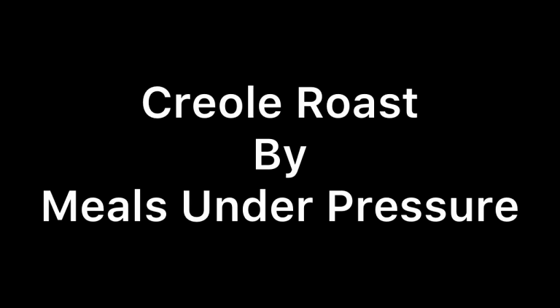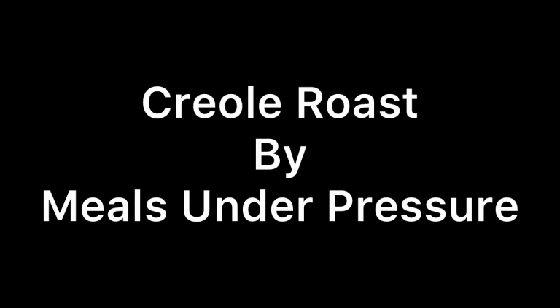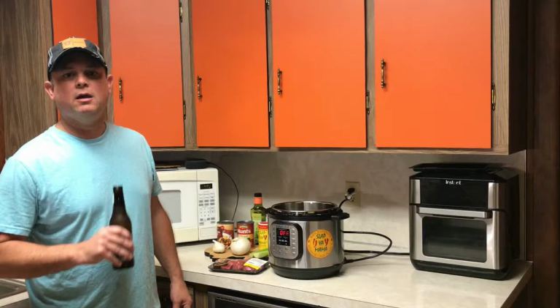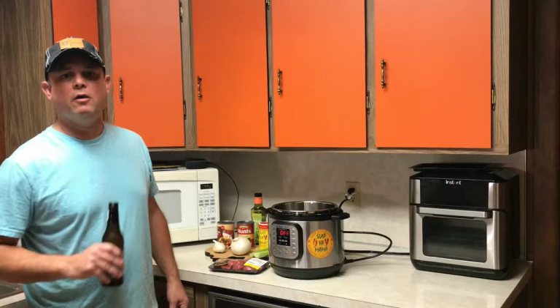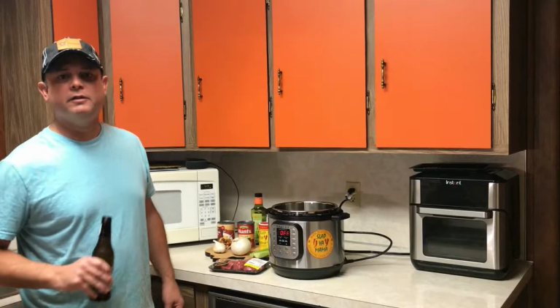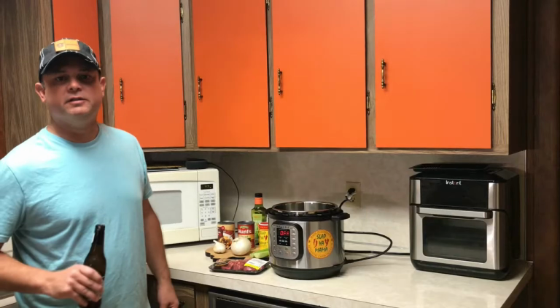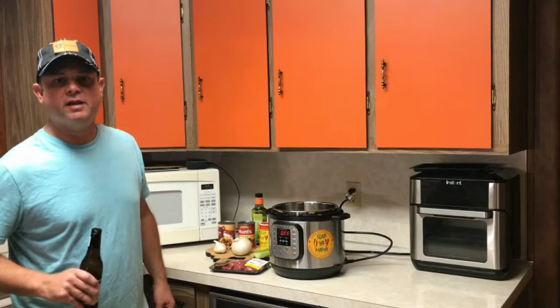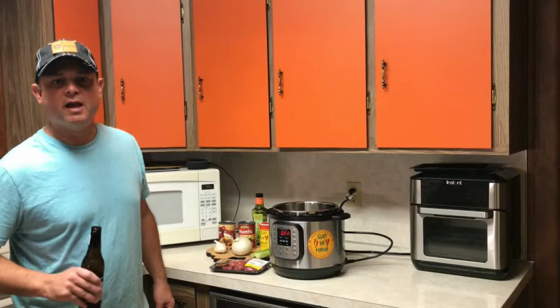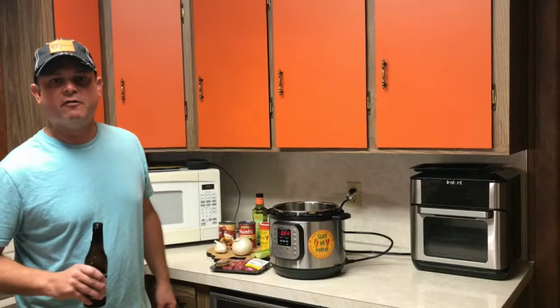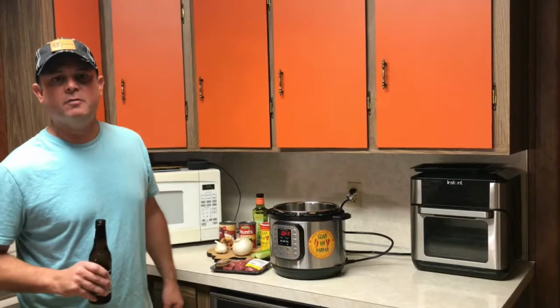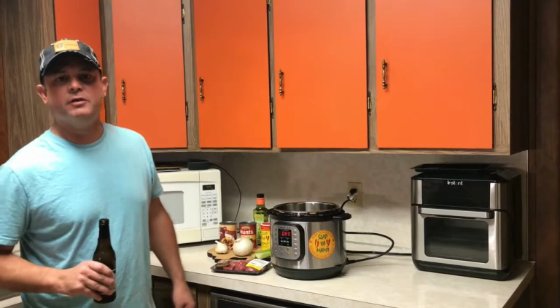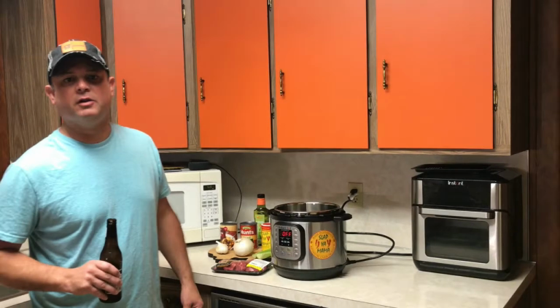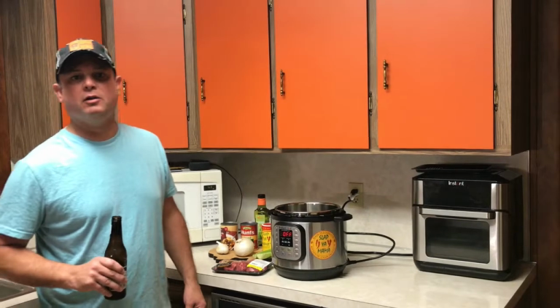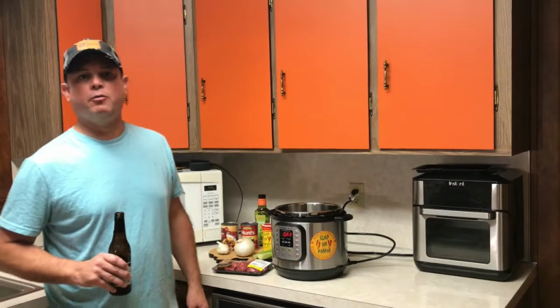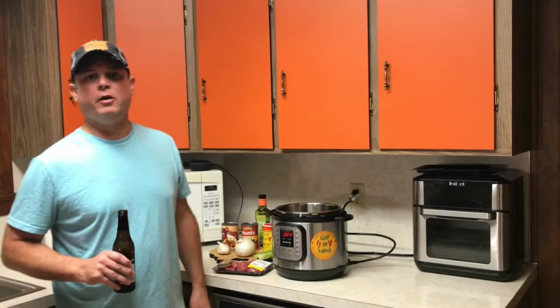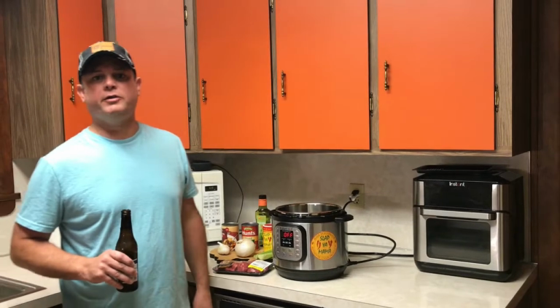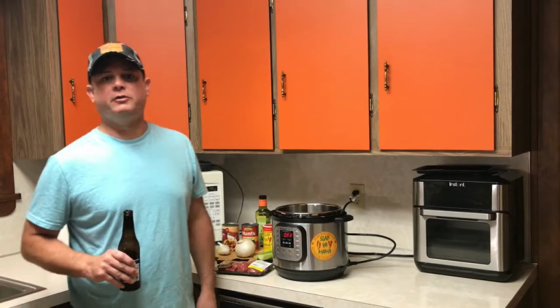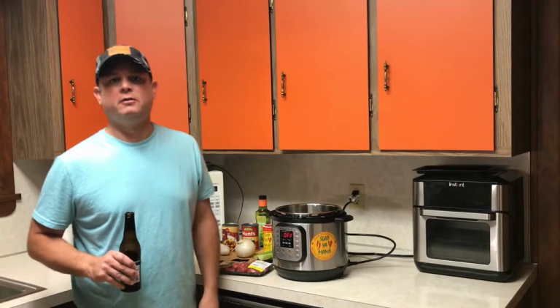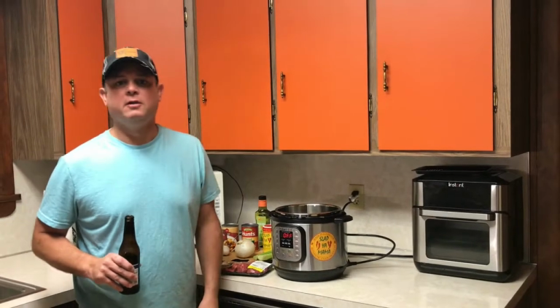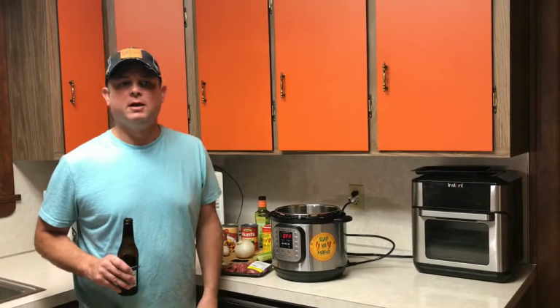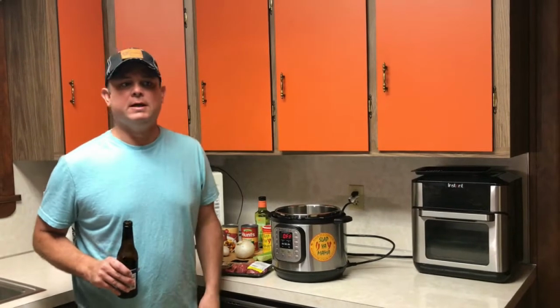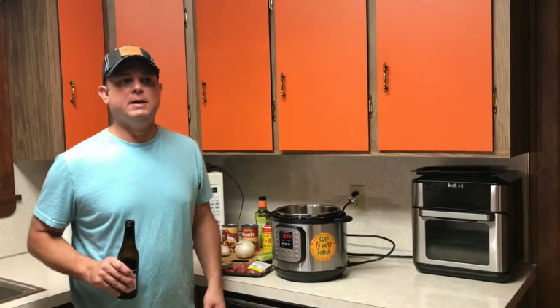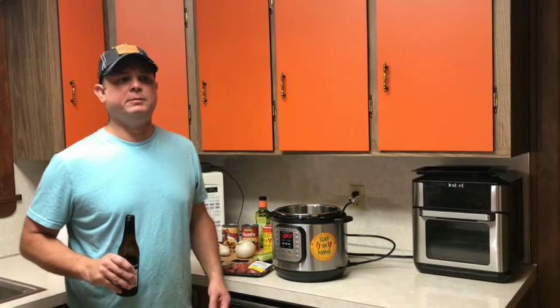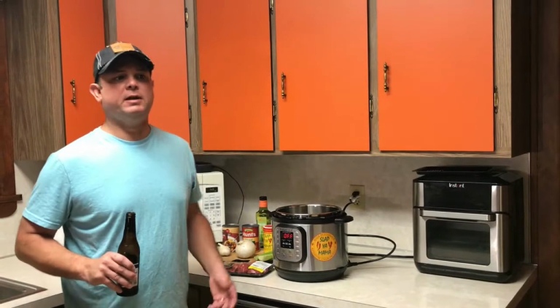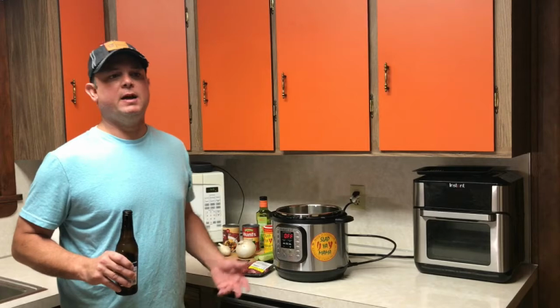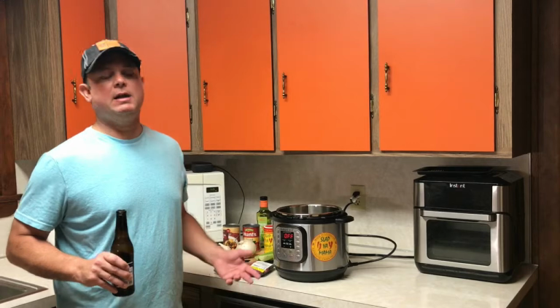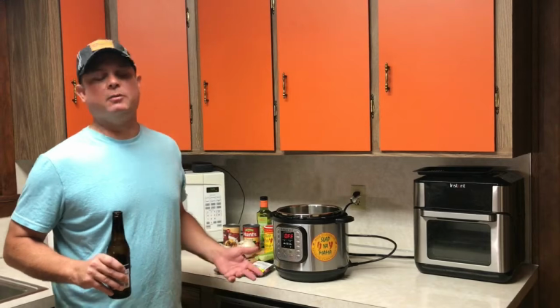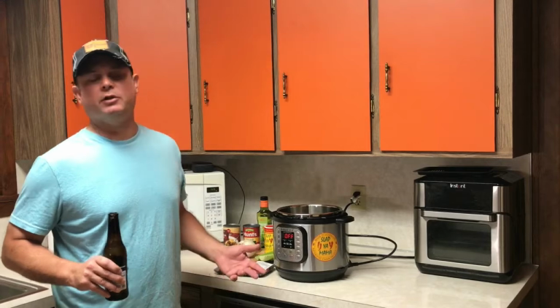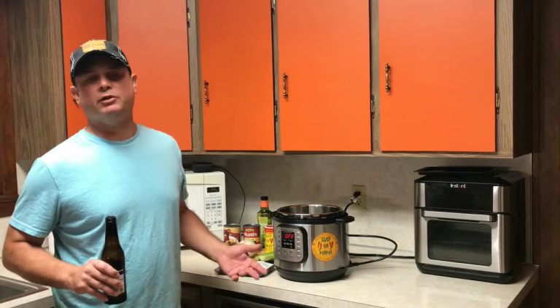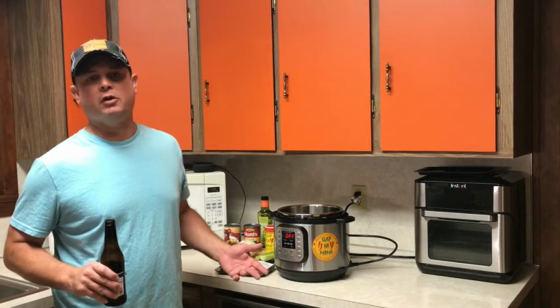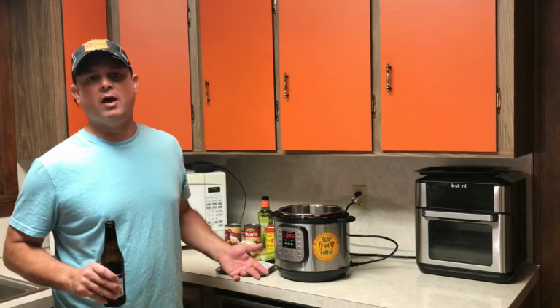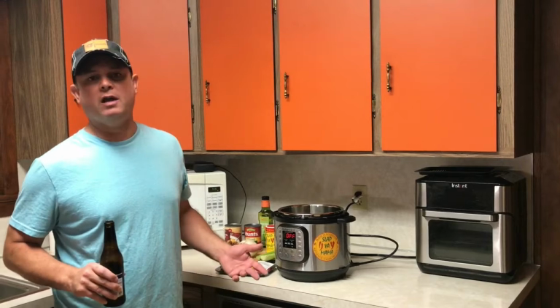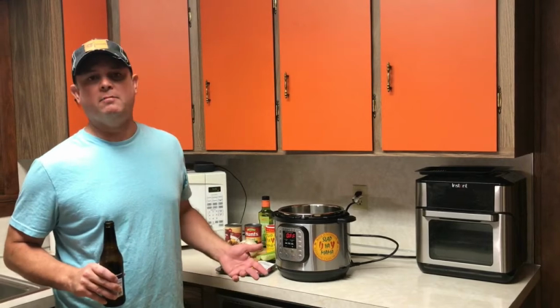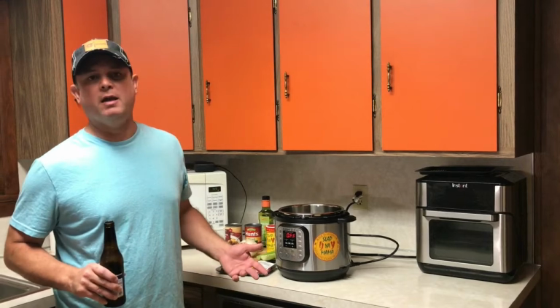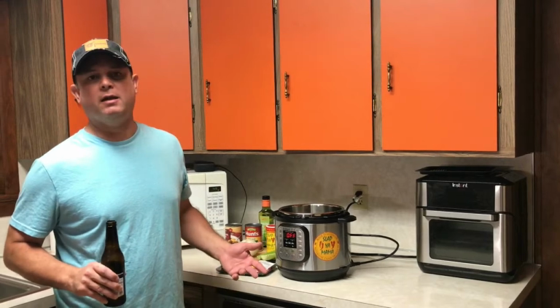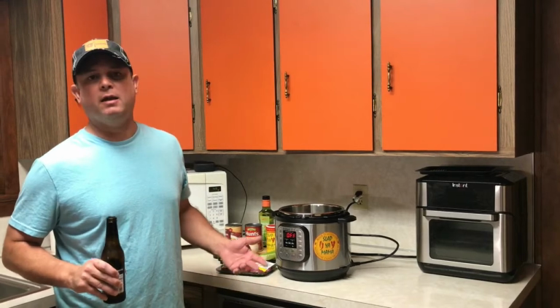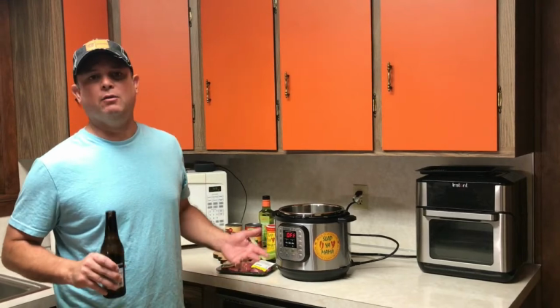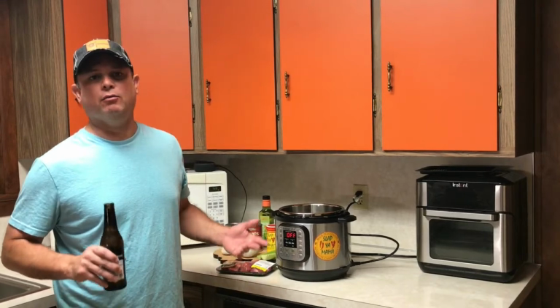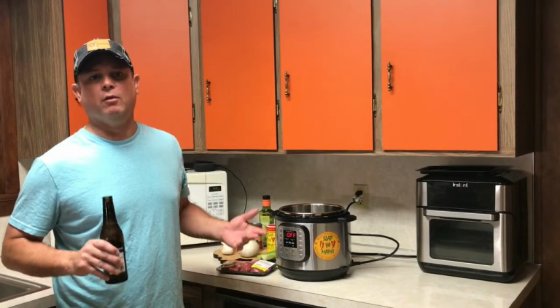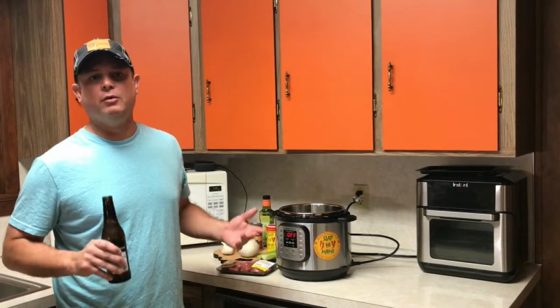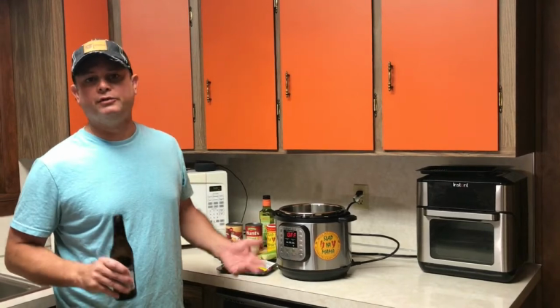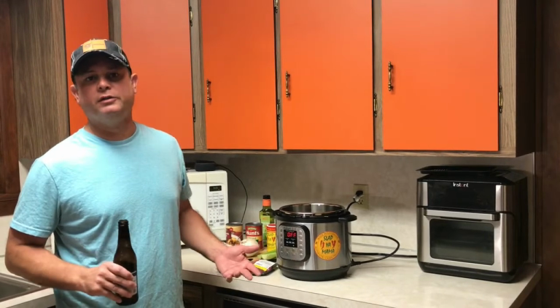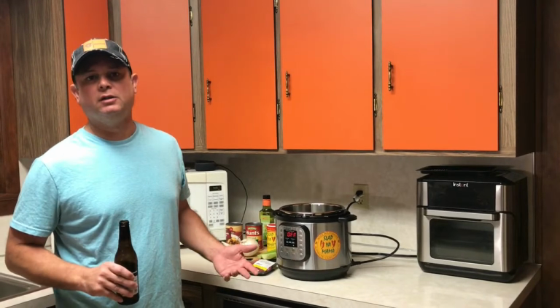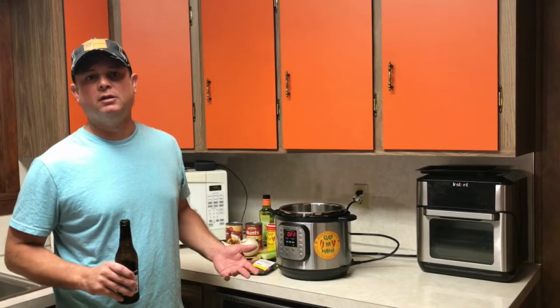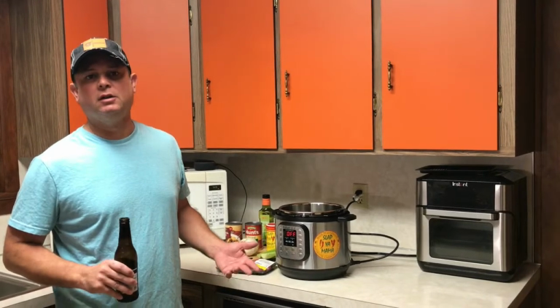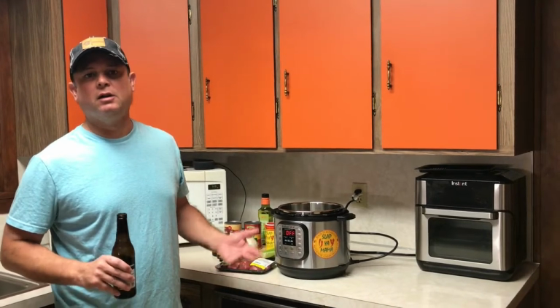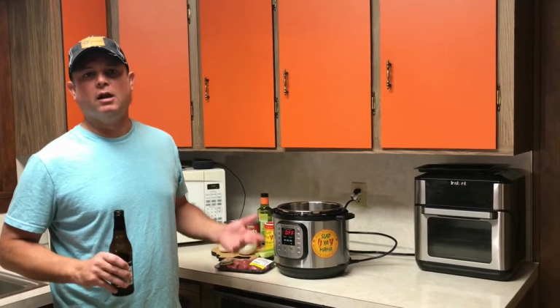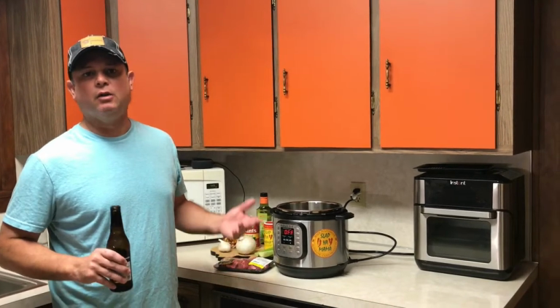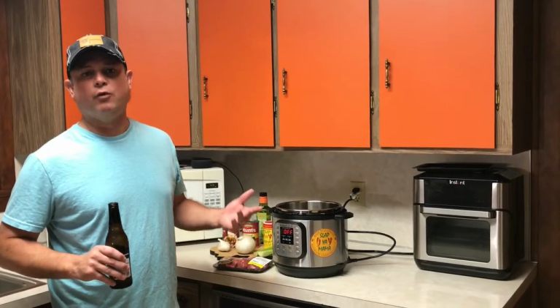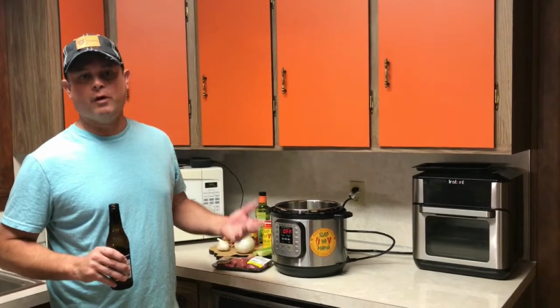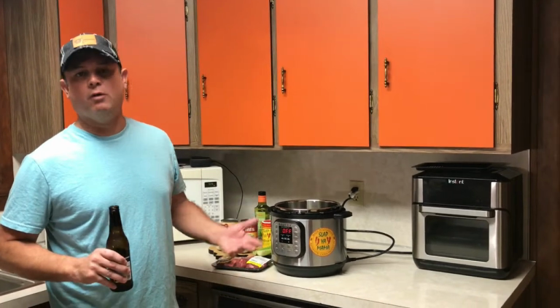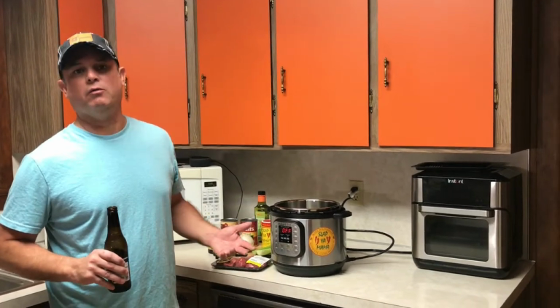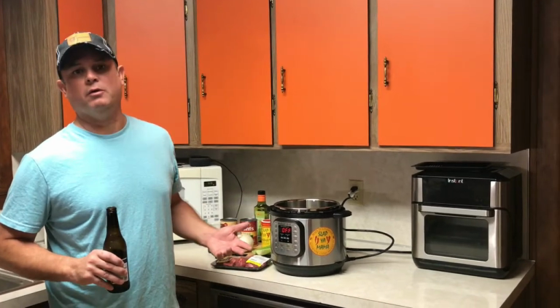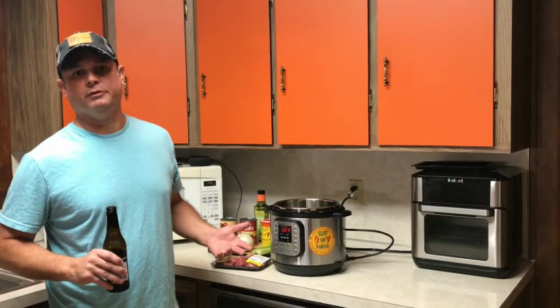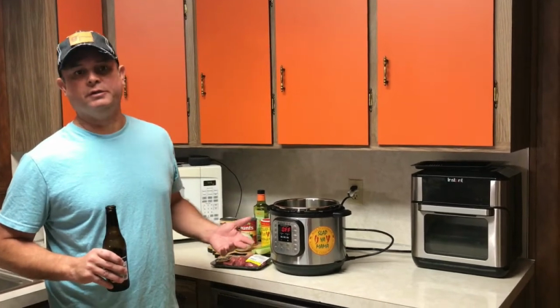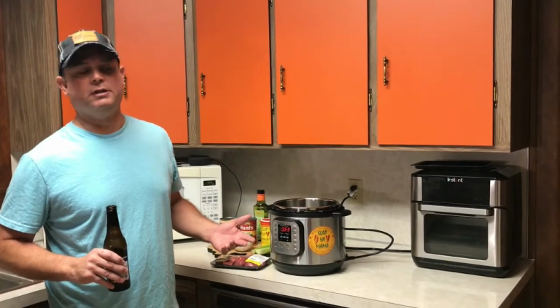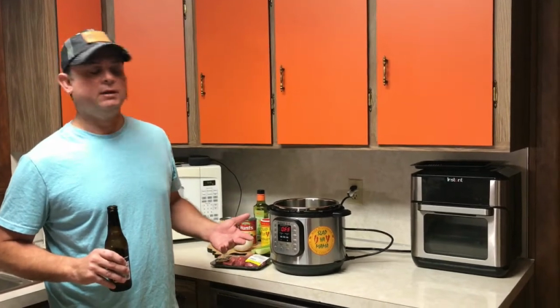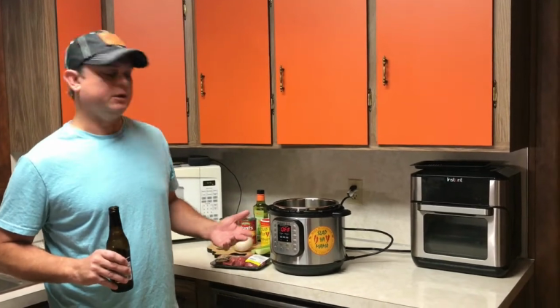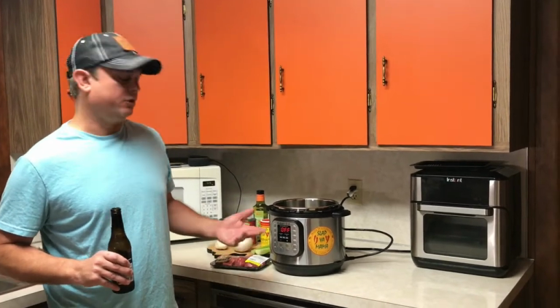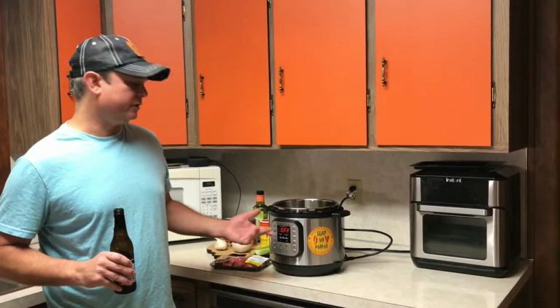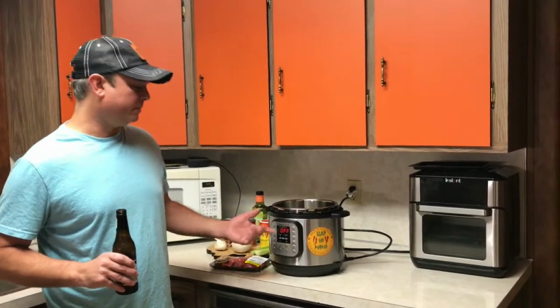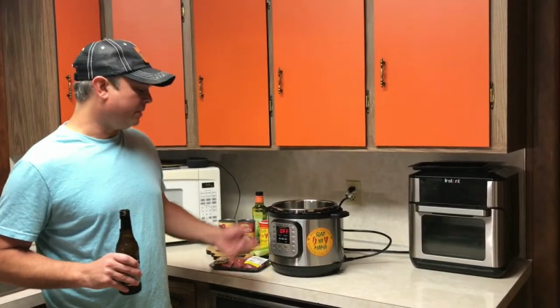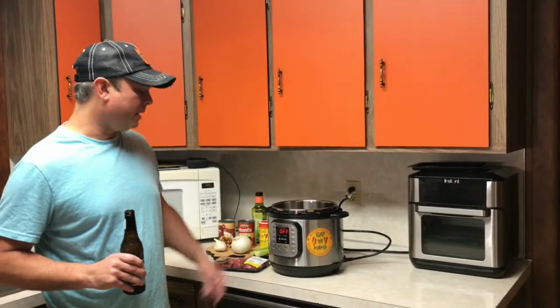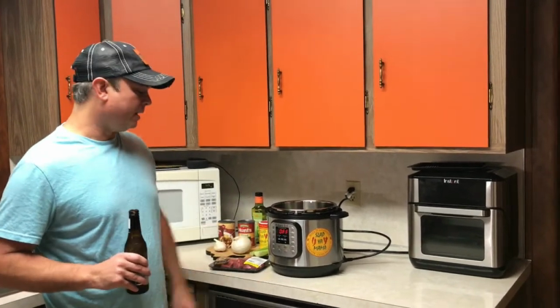Hey y'all, this is Zach from Meals Under Pressure. Tonight I'm going to show you how to make a Creole Roast in your Instant Pot.